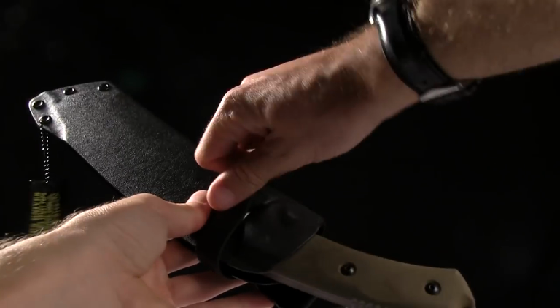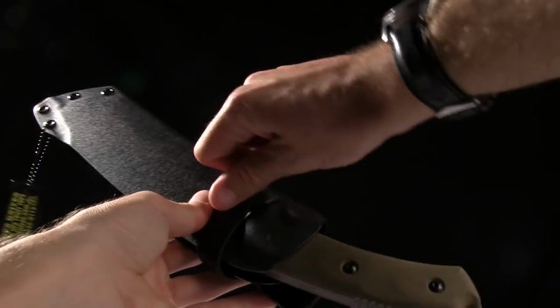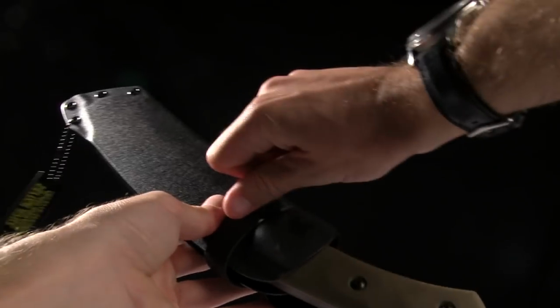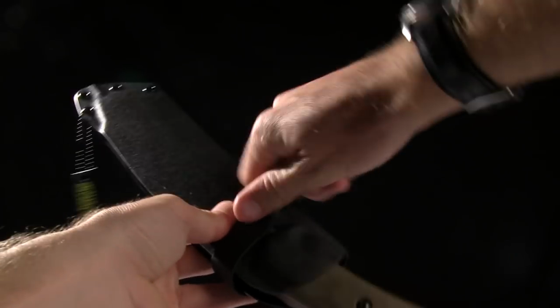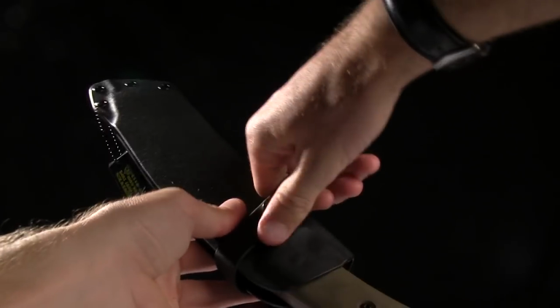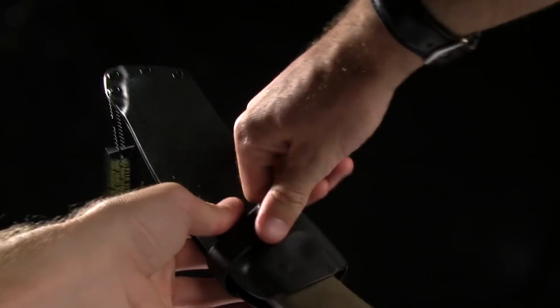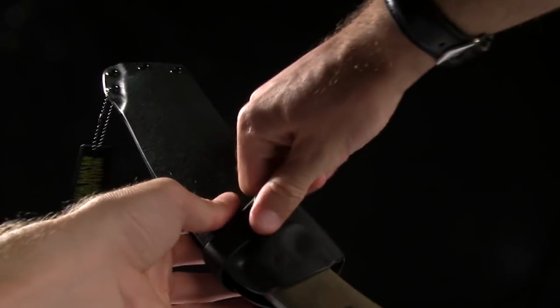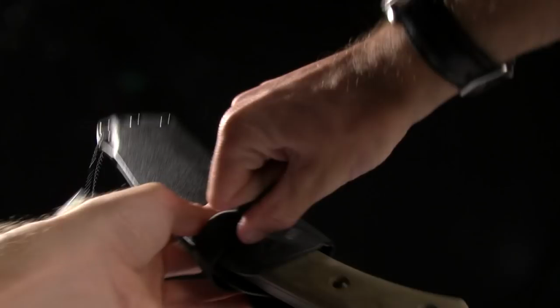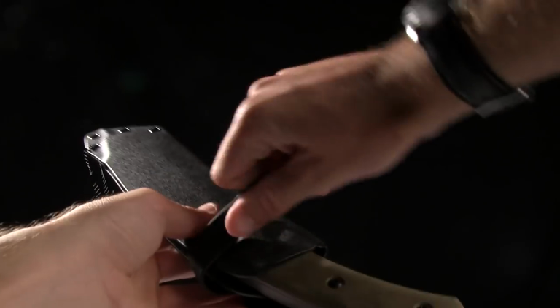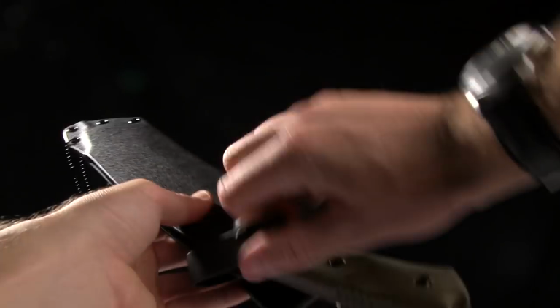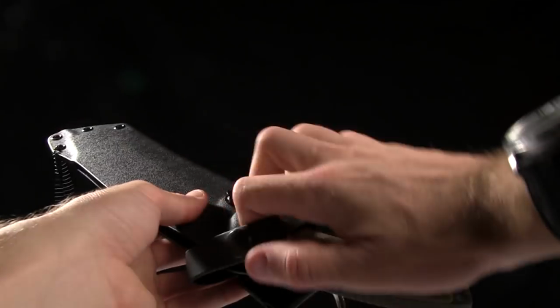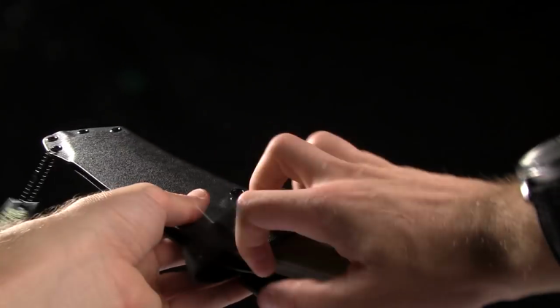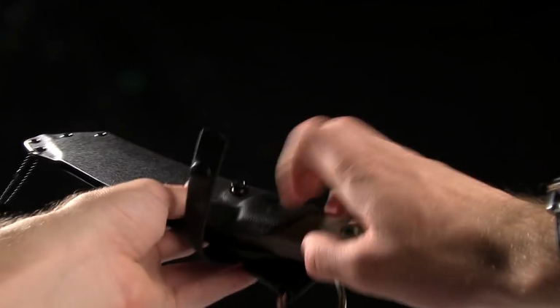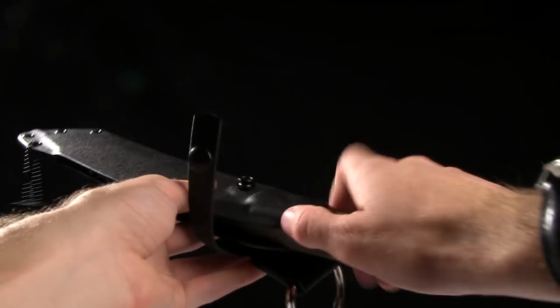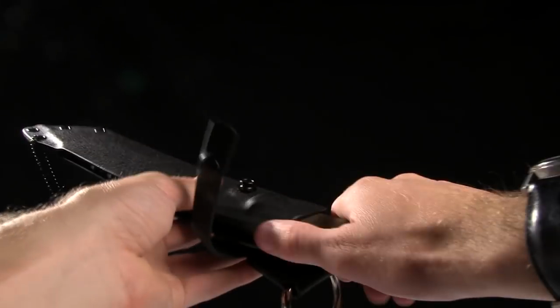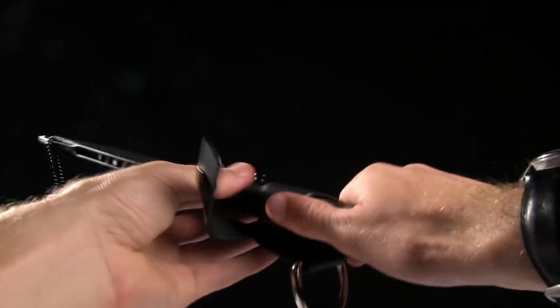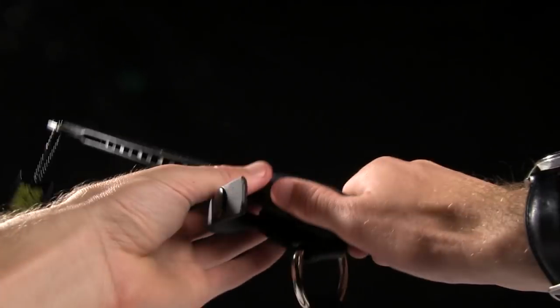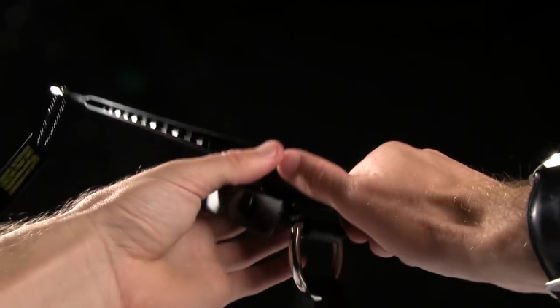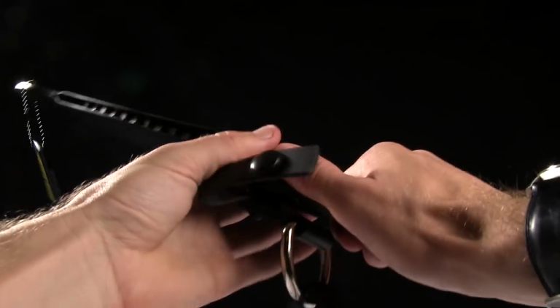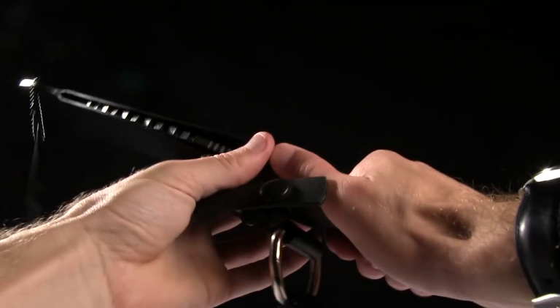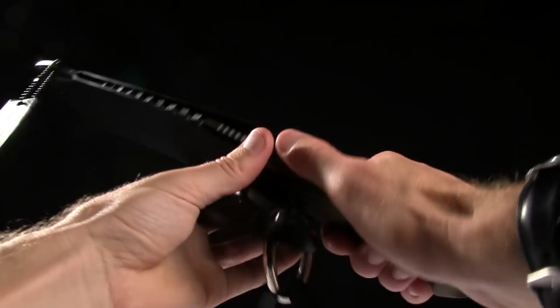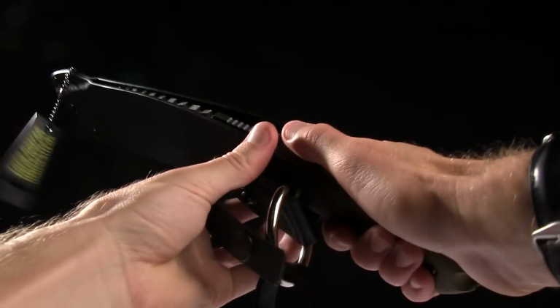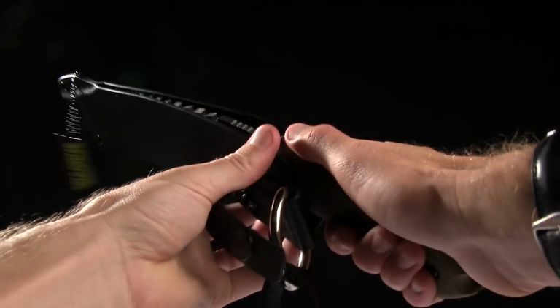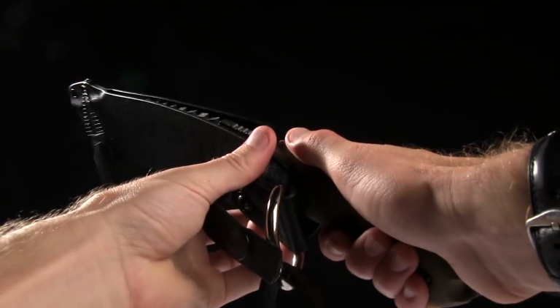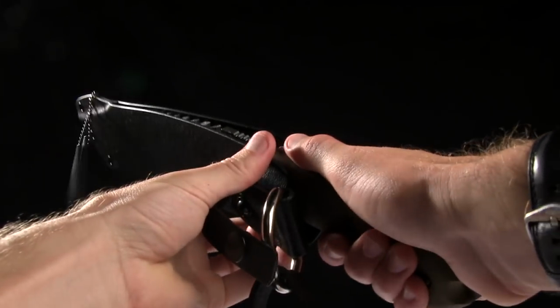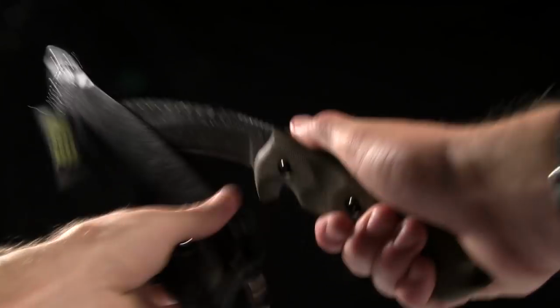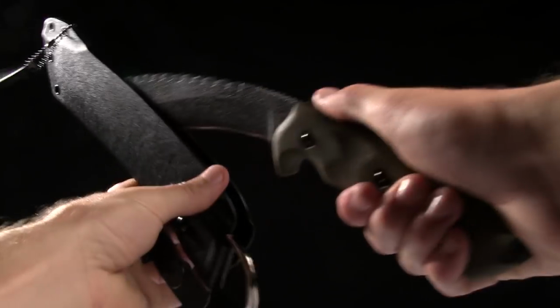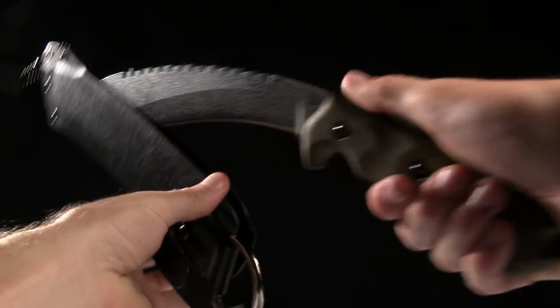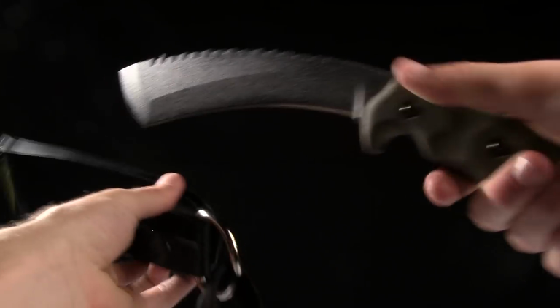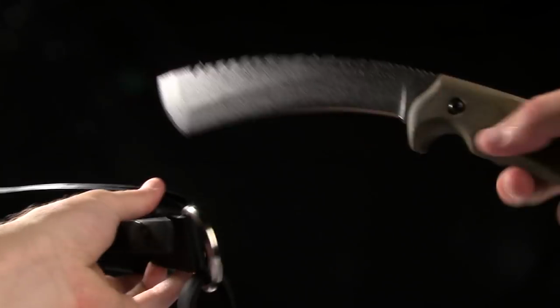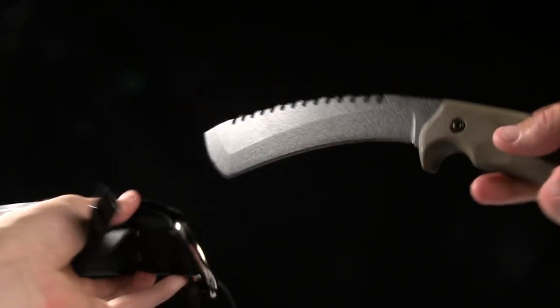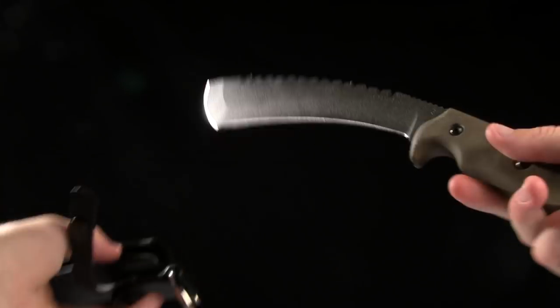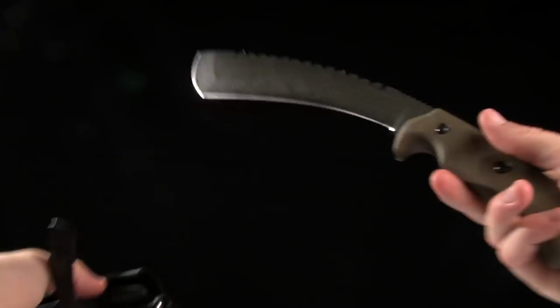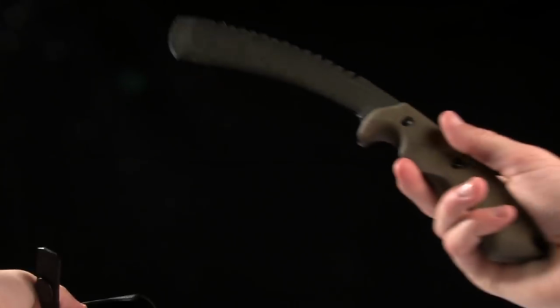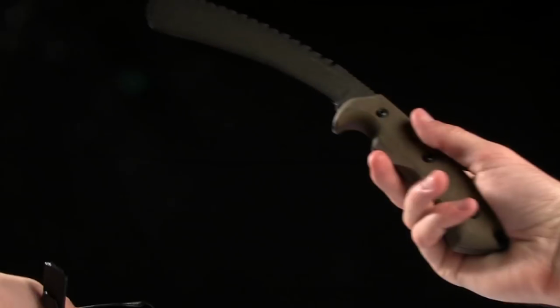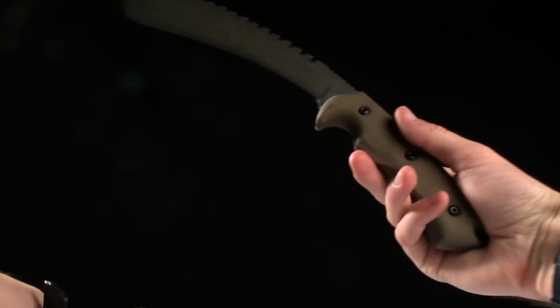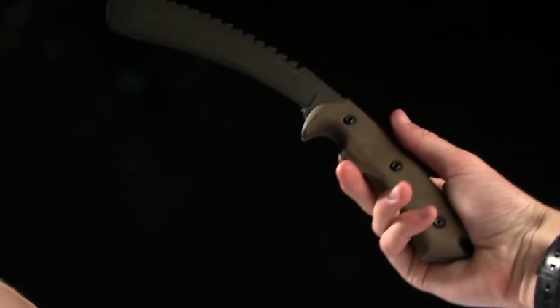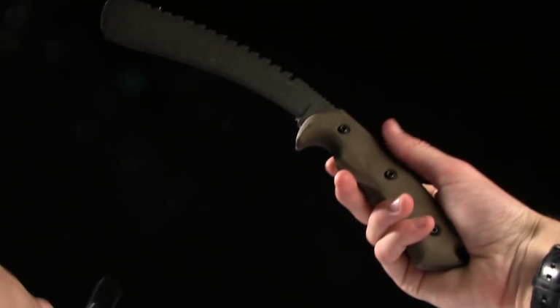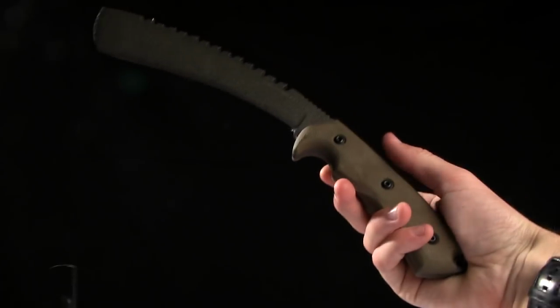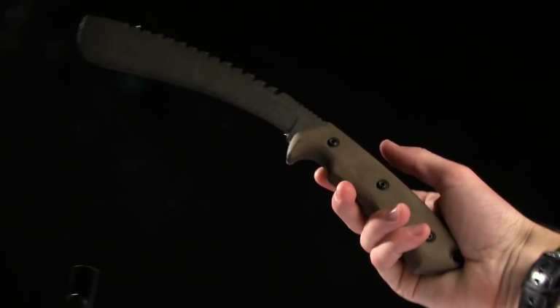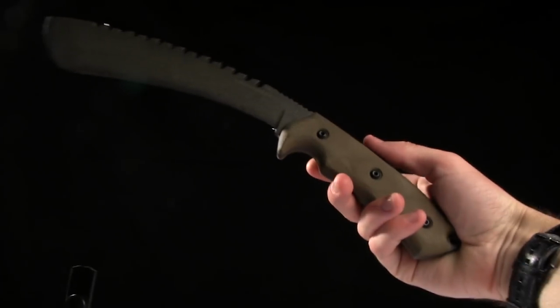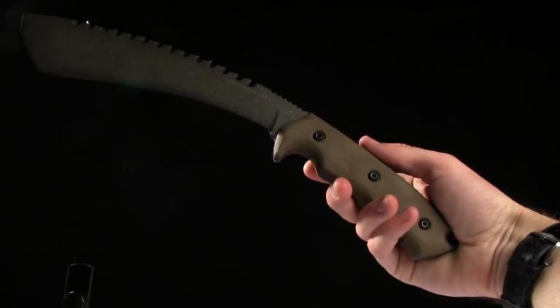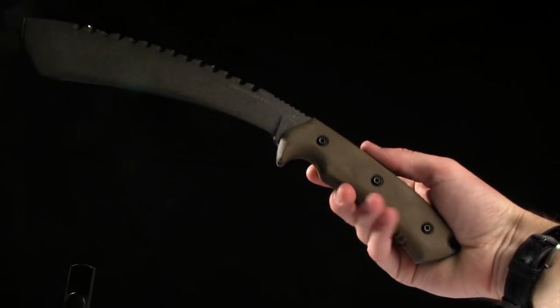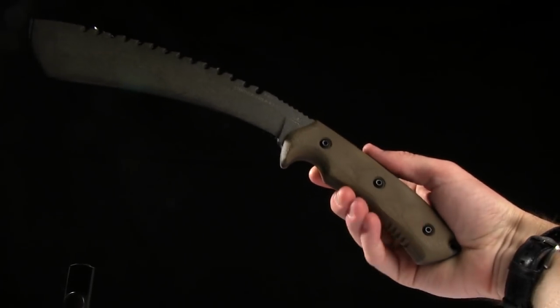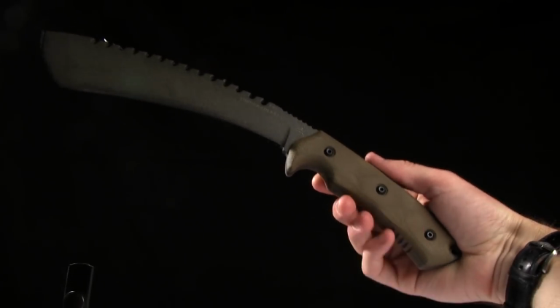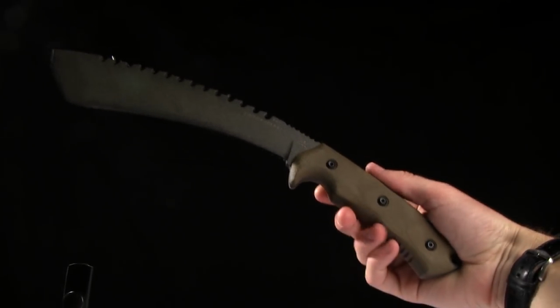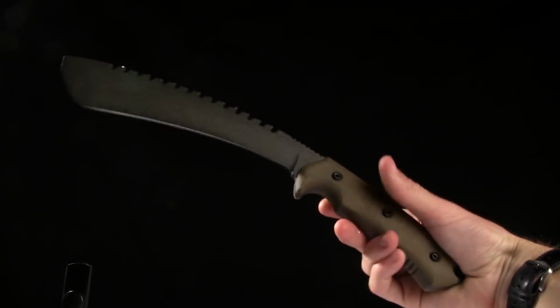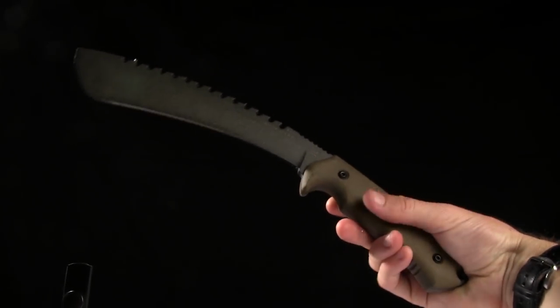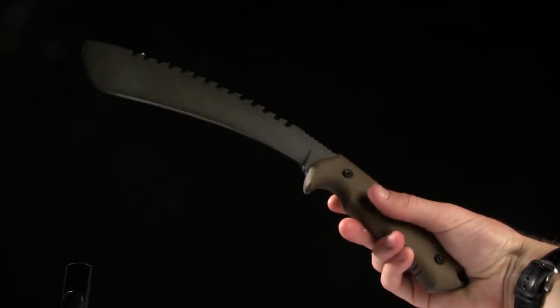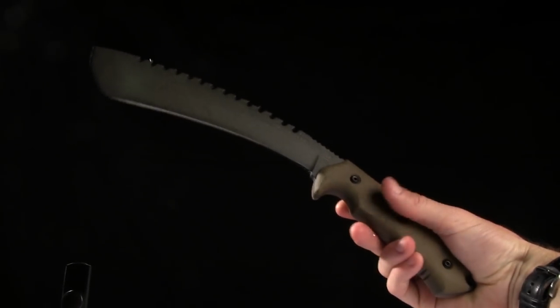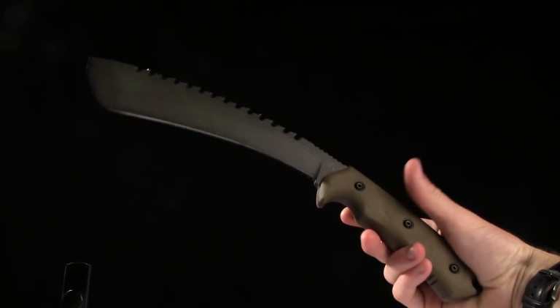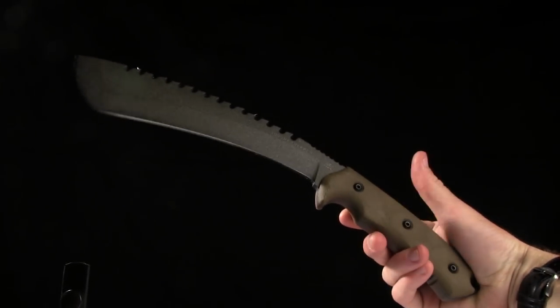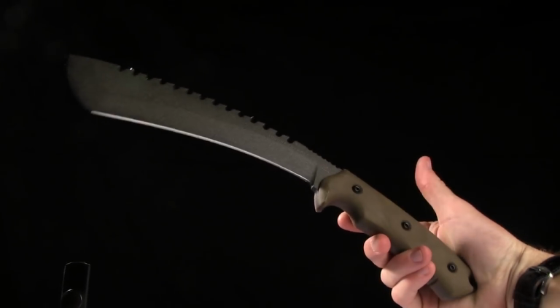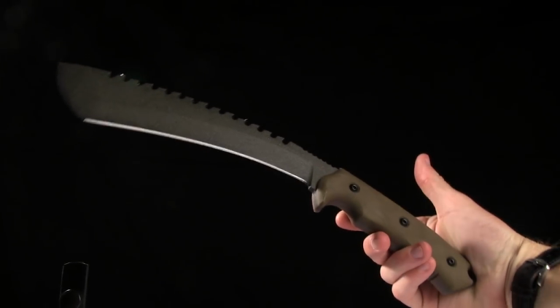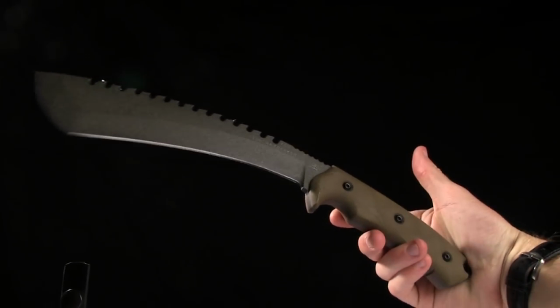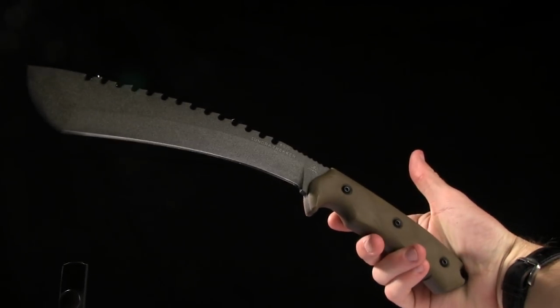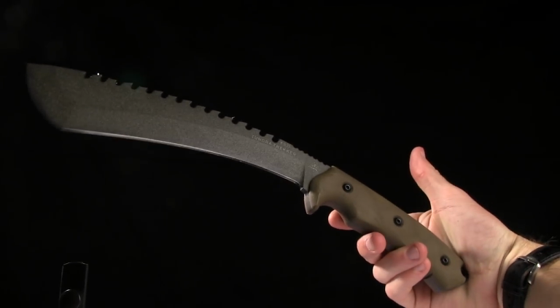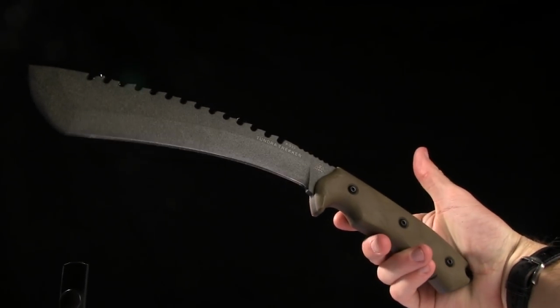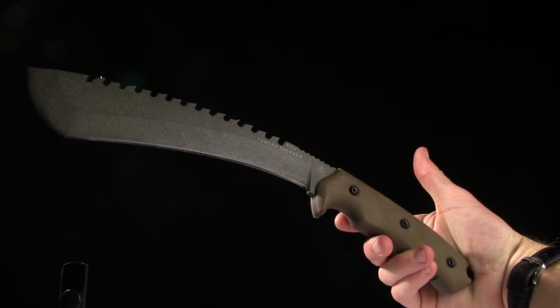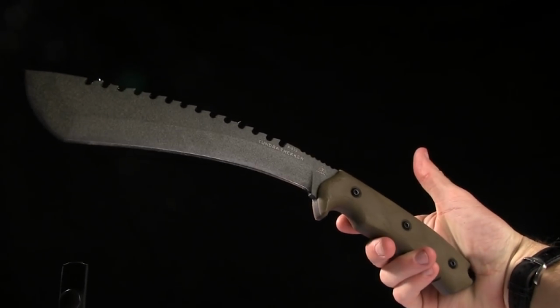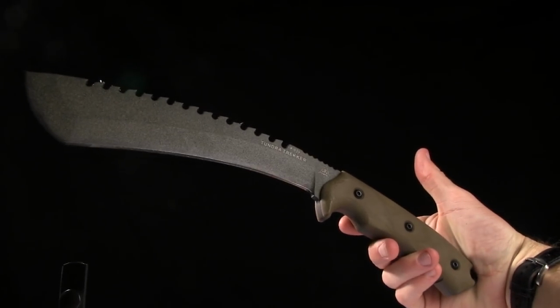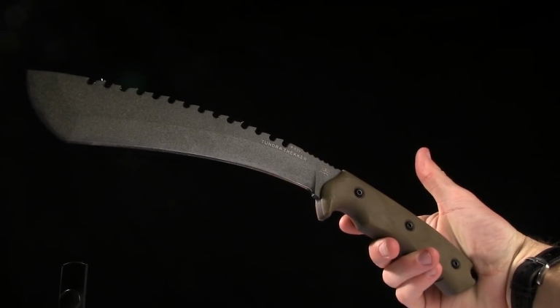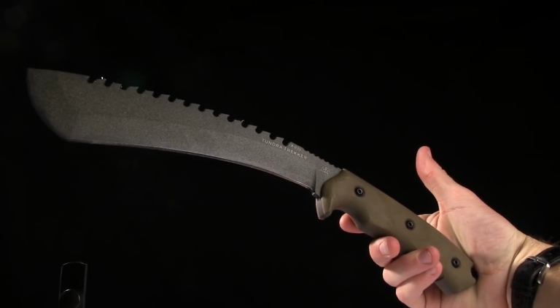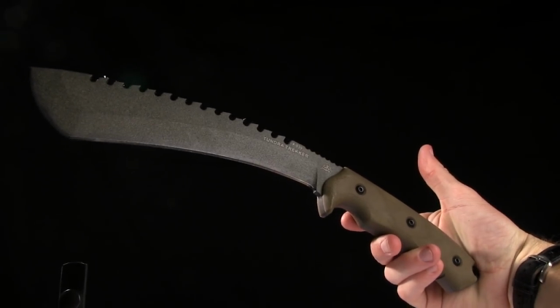Check this knife out at bladehq.com. This is the Tops Knives Tundra Trekker.